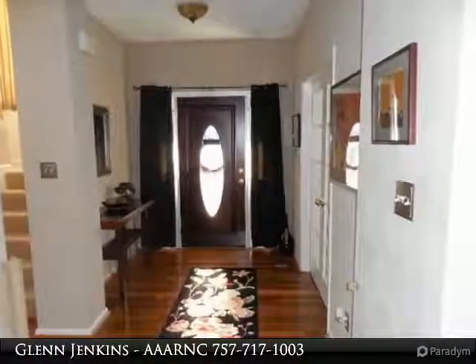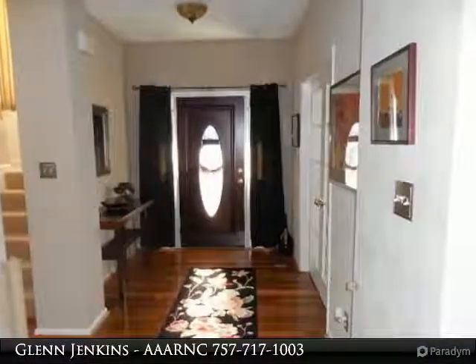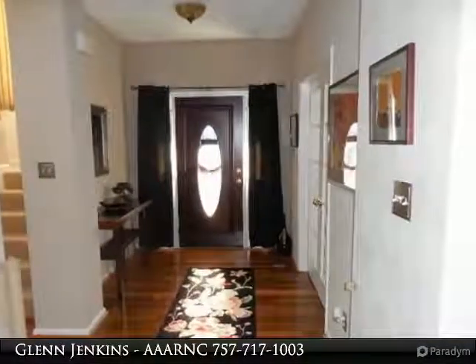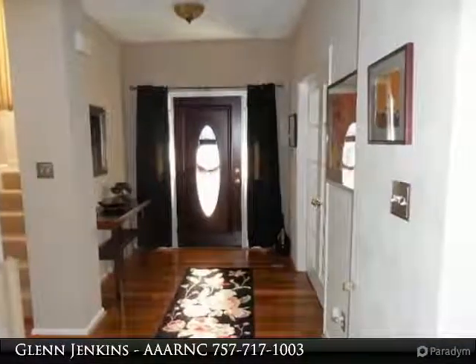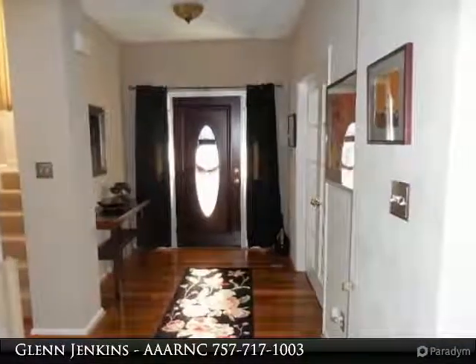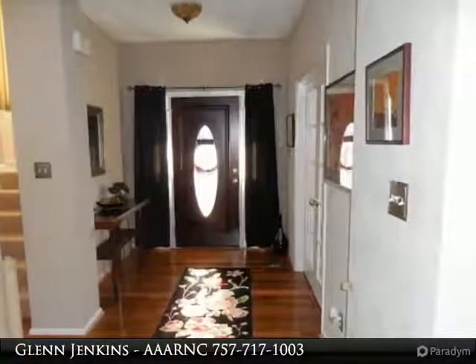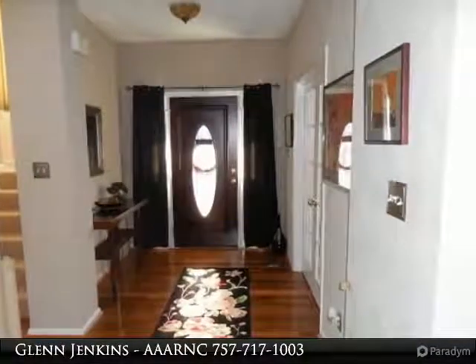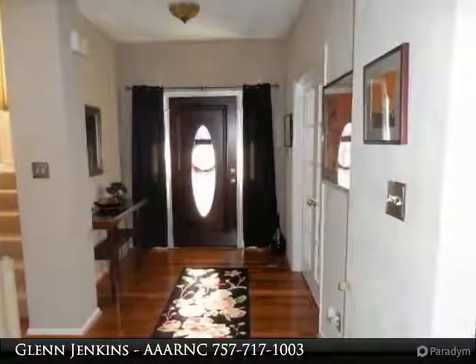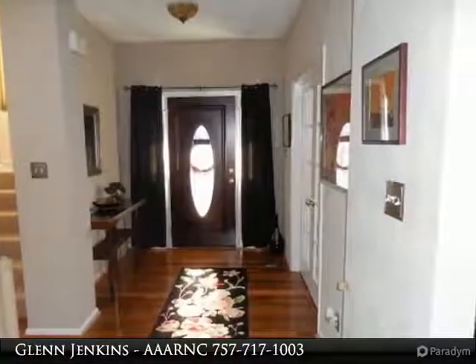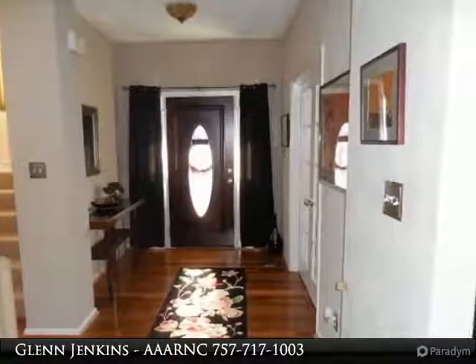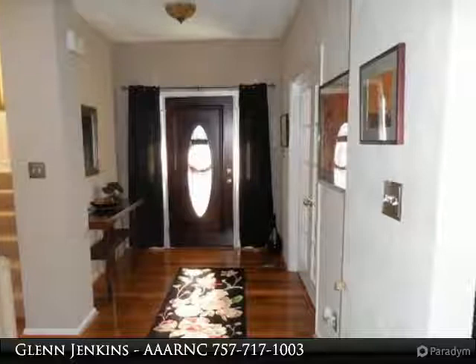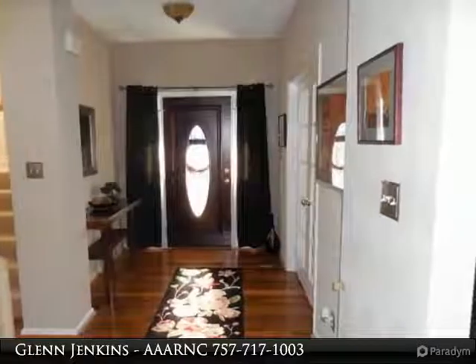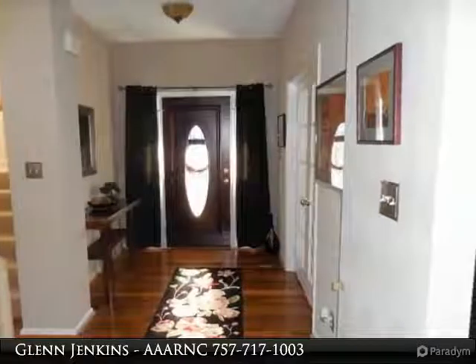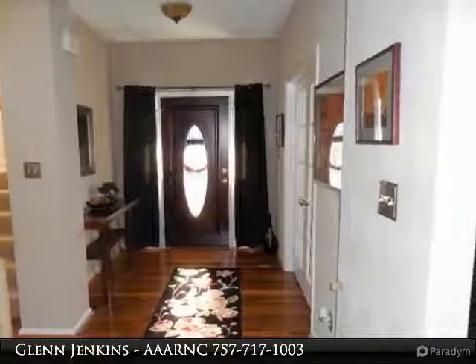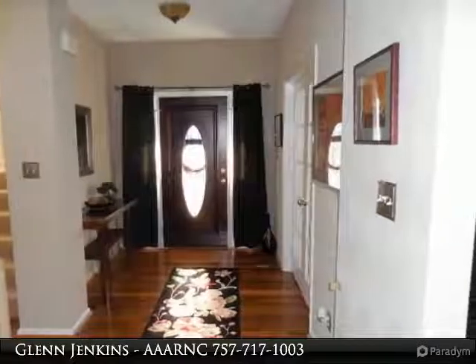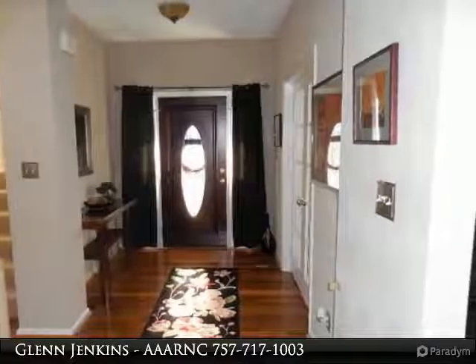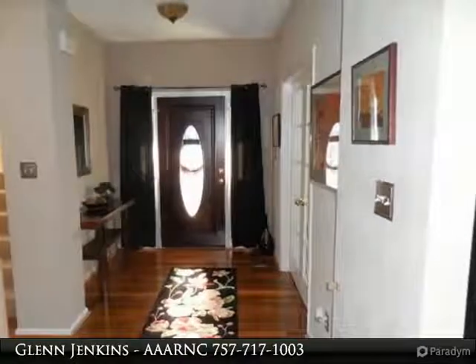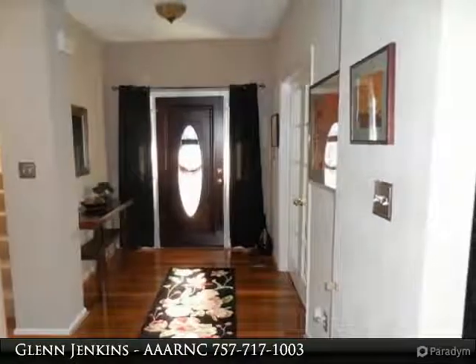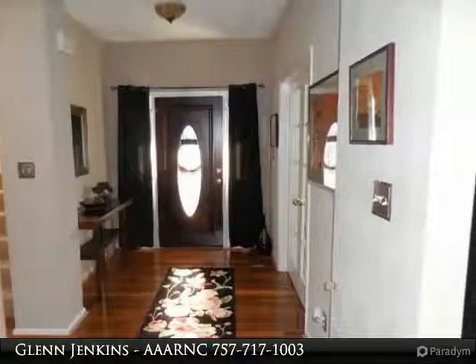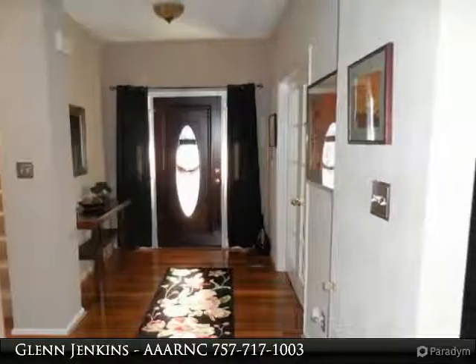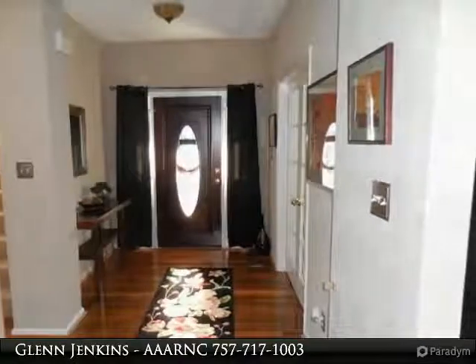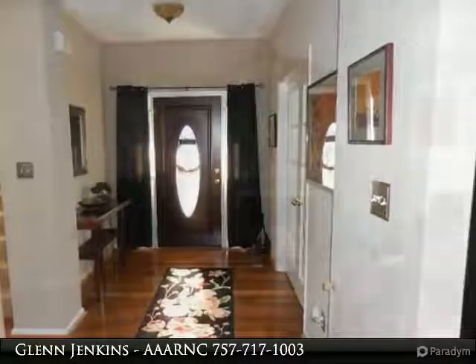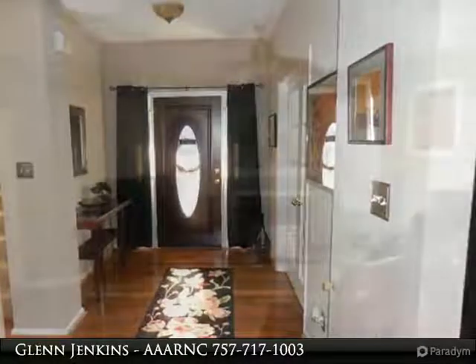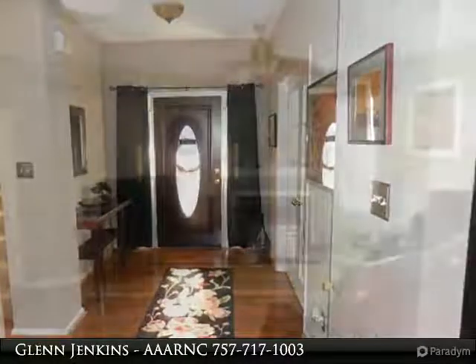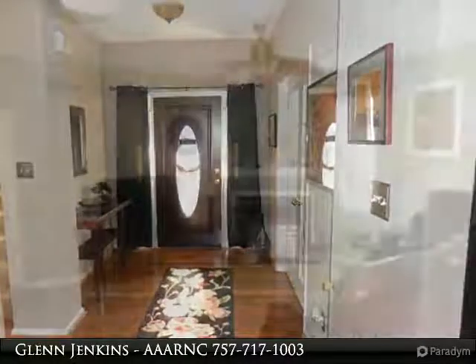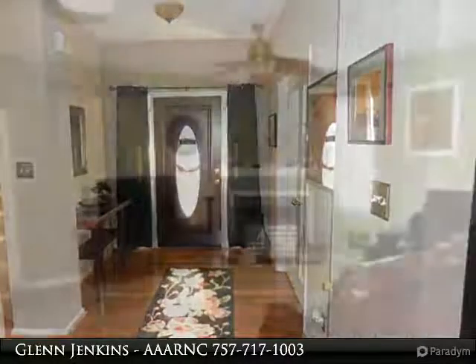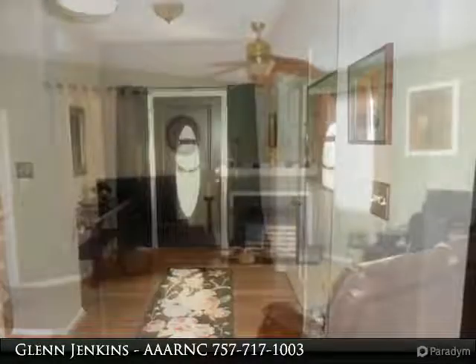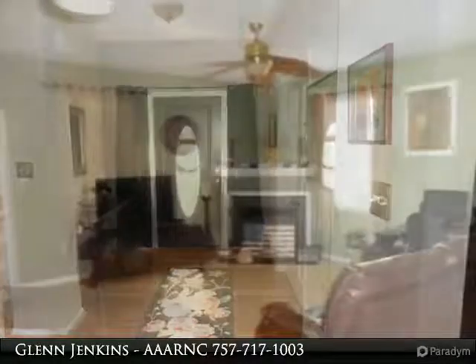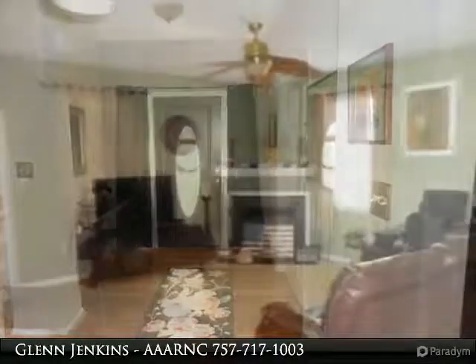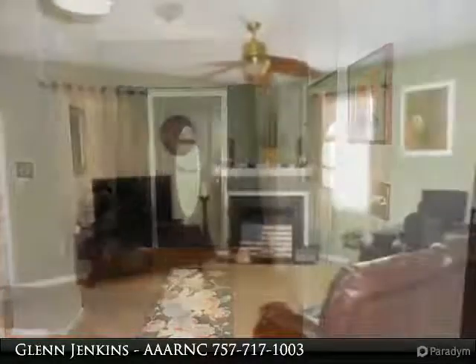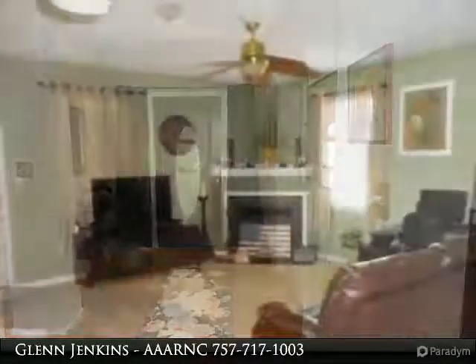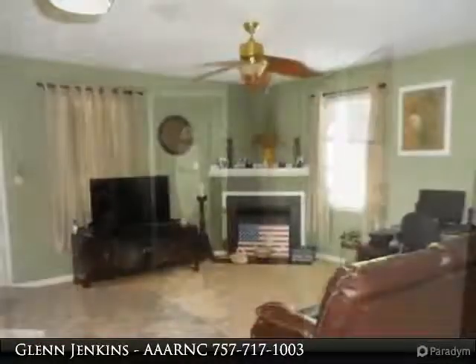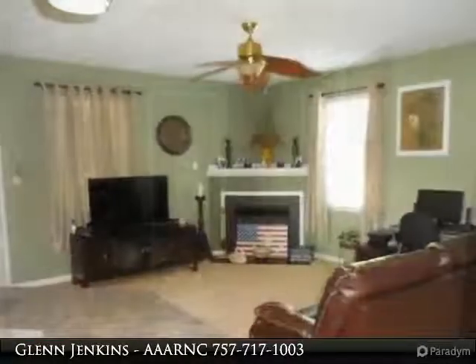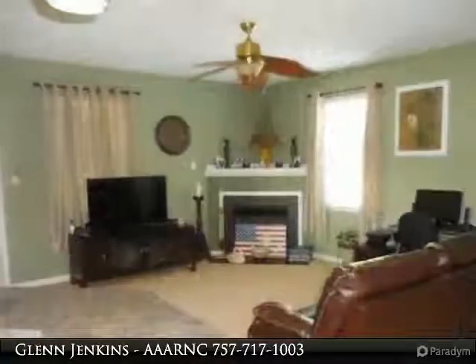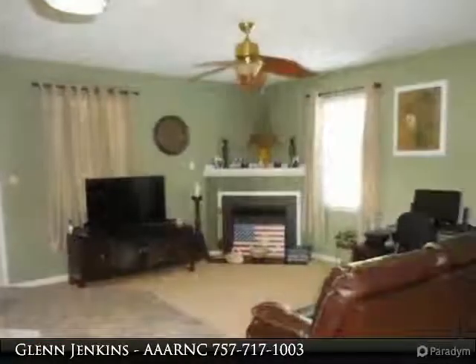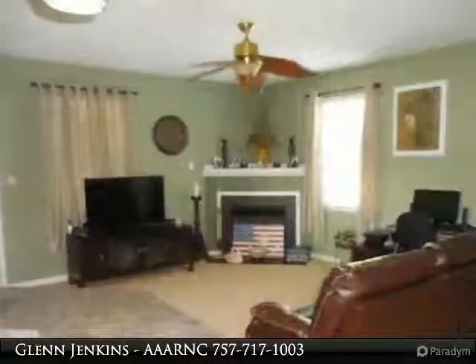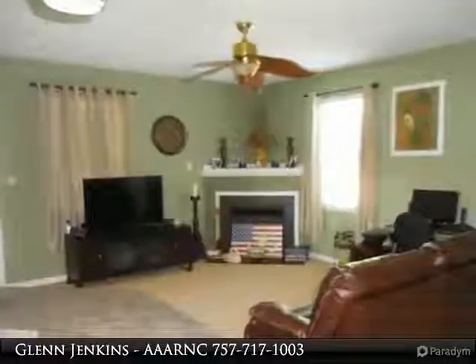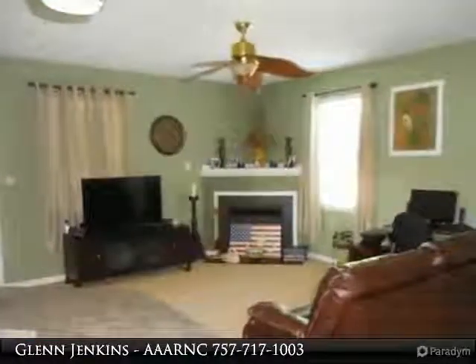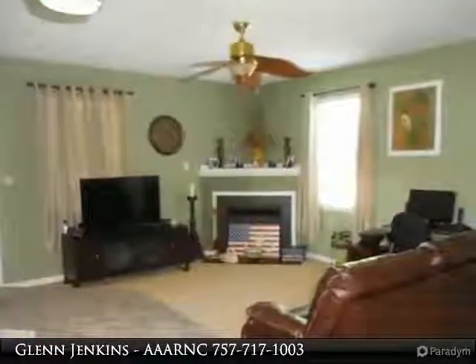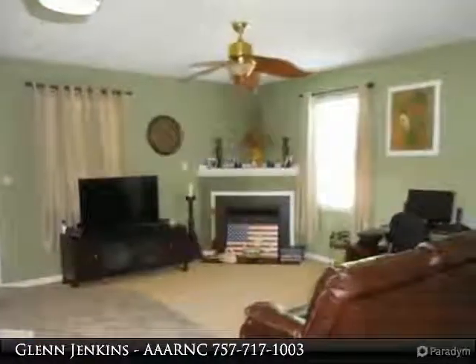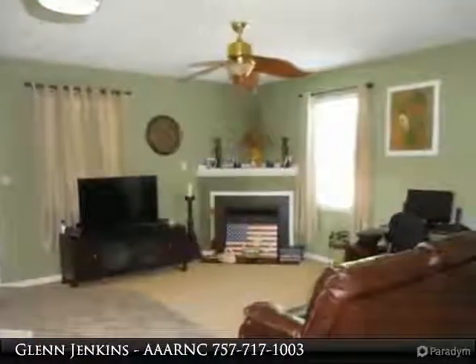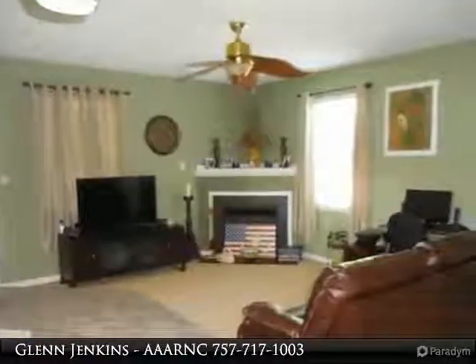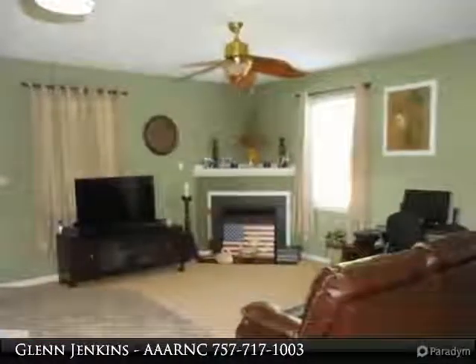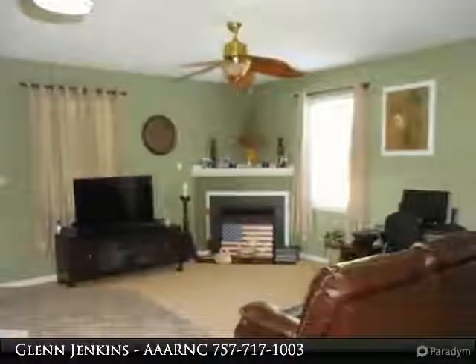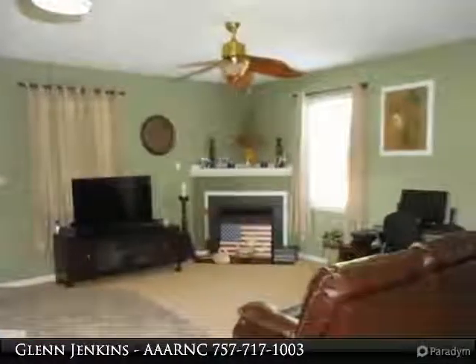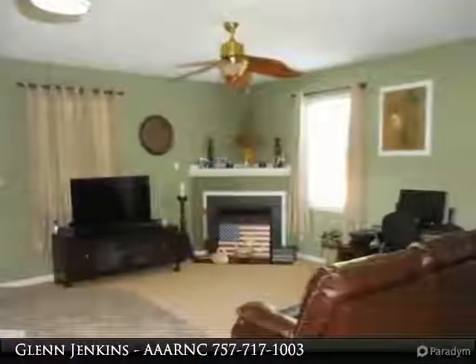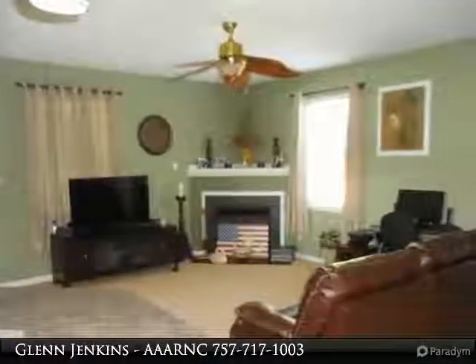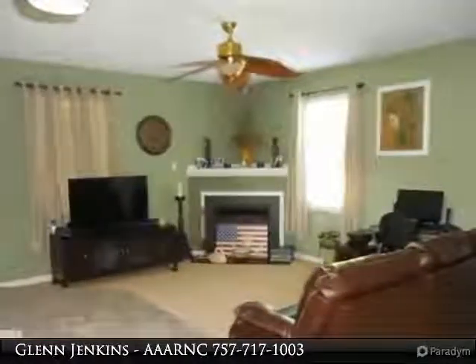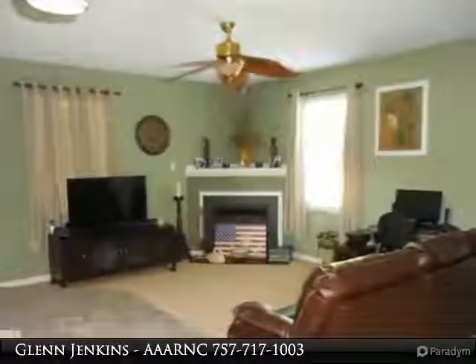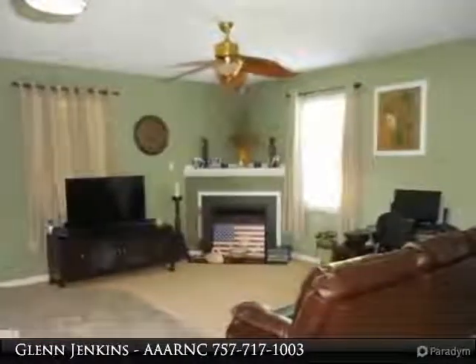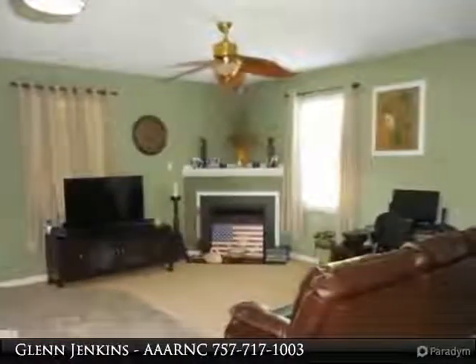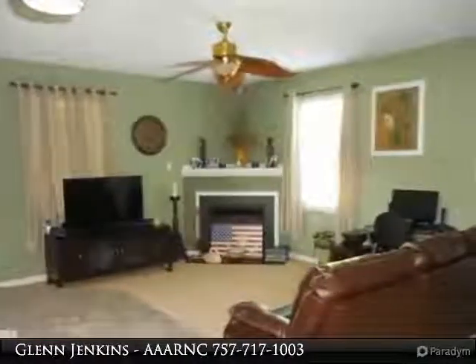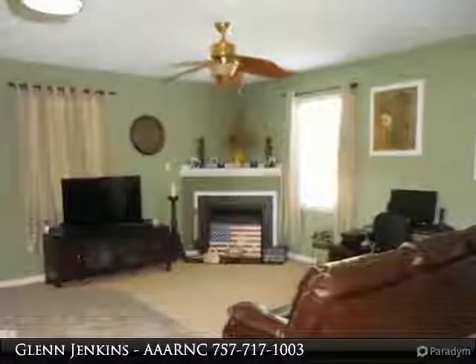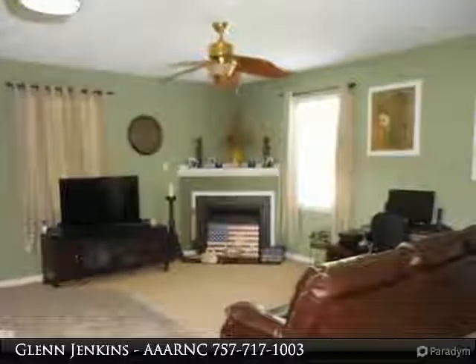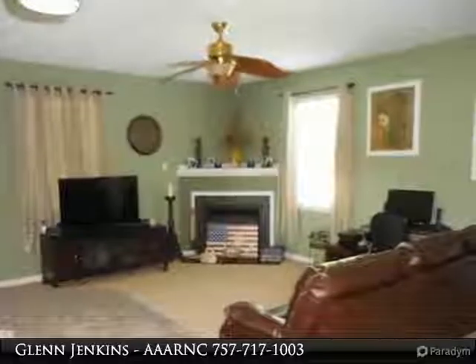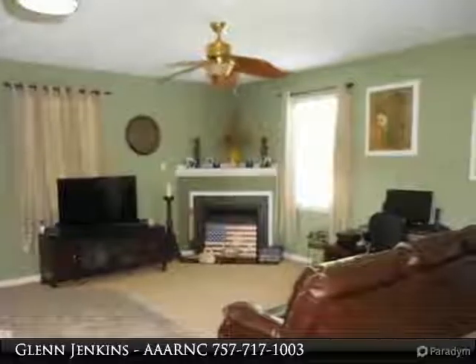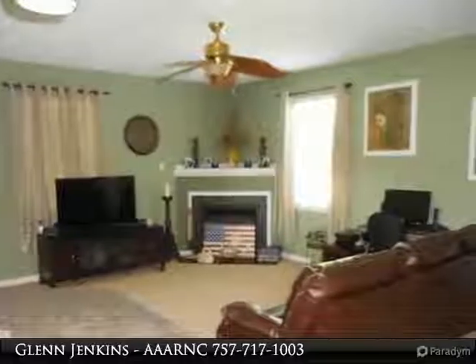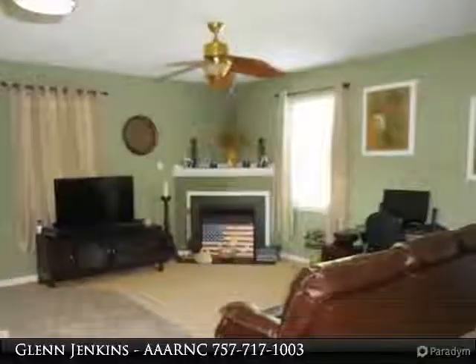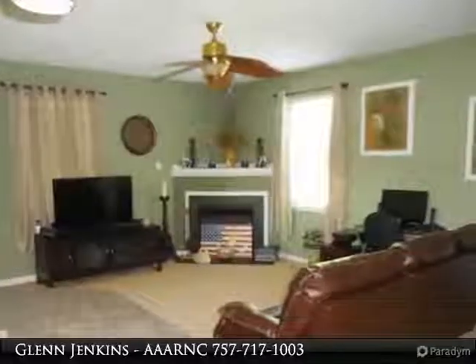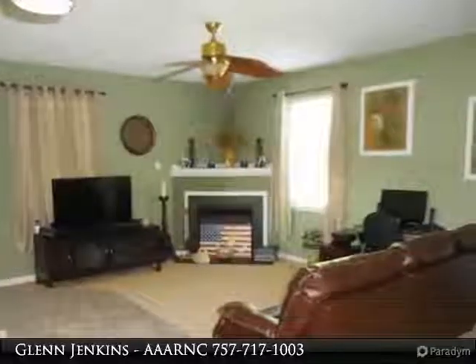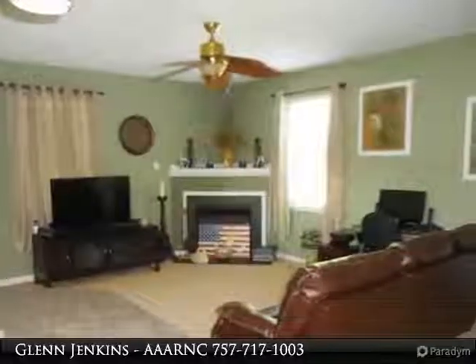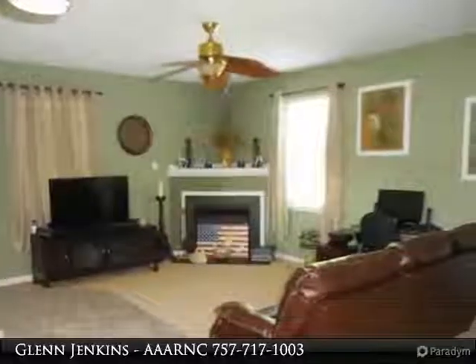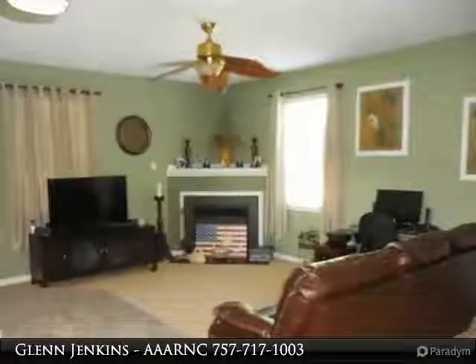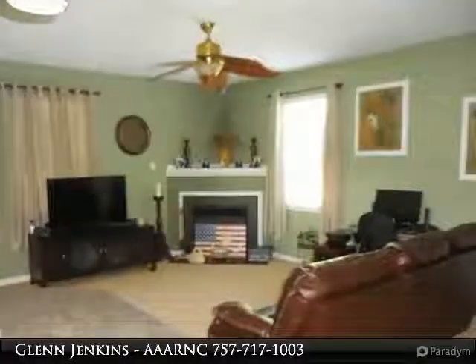Includes a center foyer with living room, dining room, and large open den with fireplace. 10-foot ceilings on the first floor.